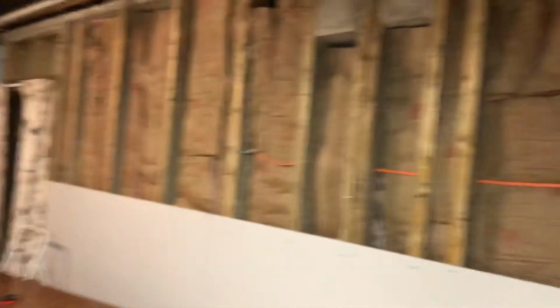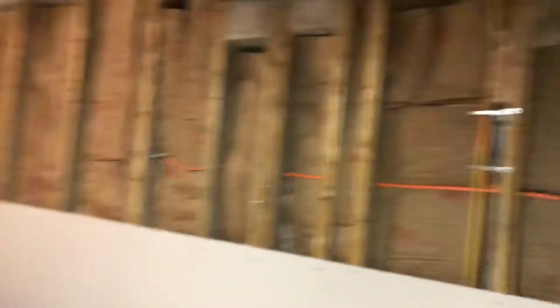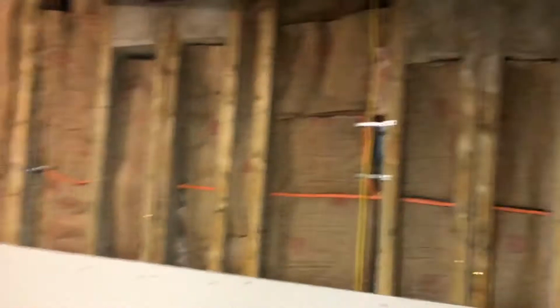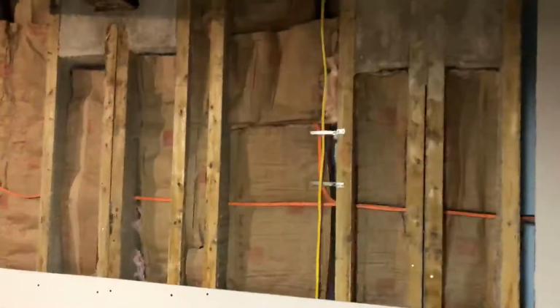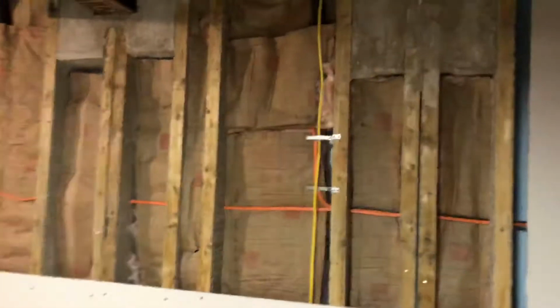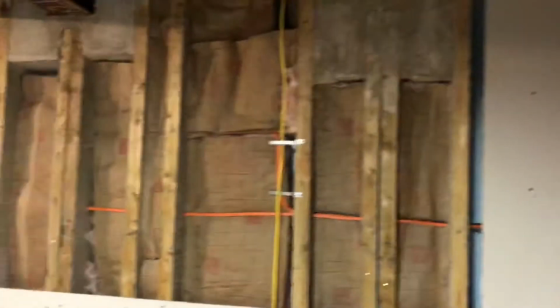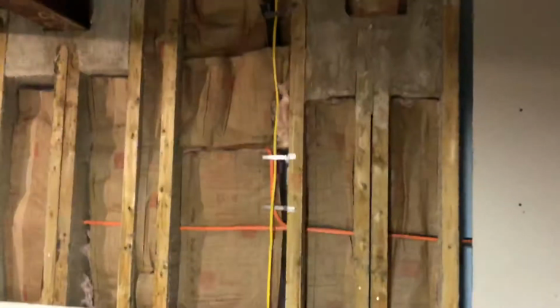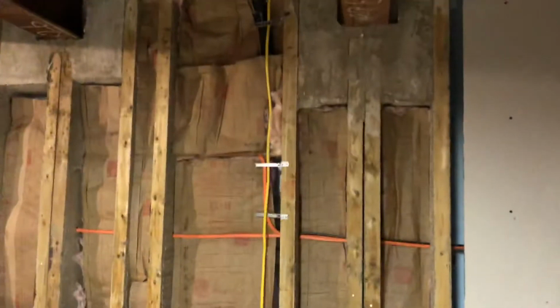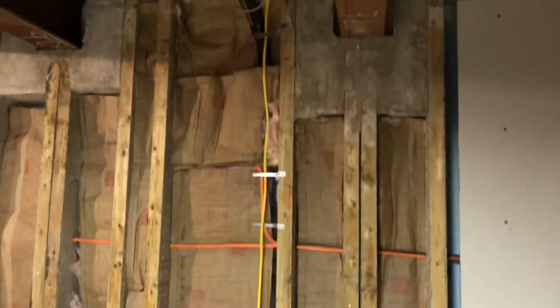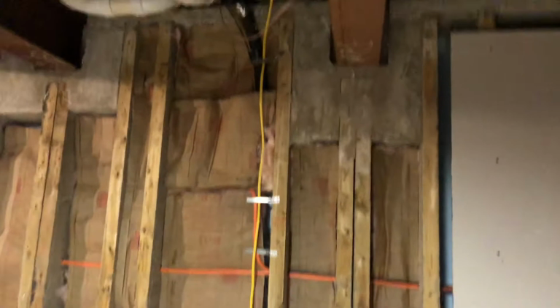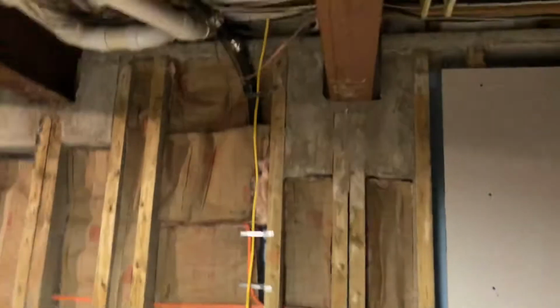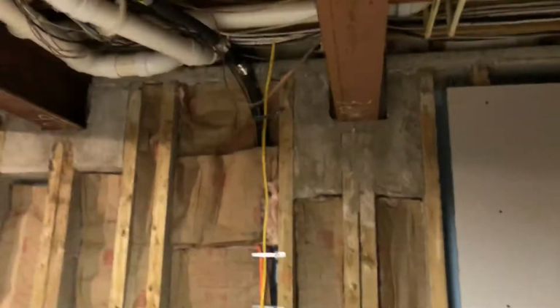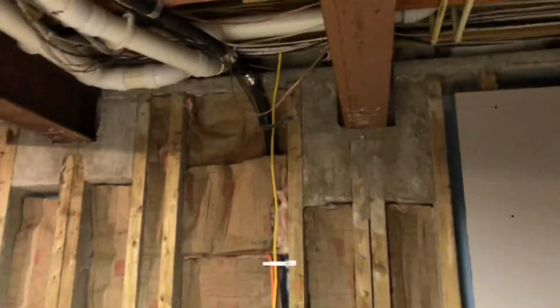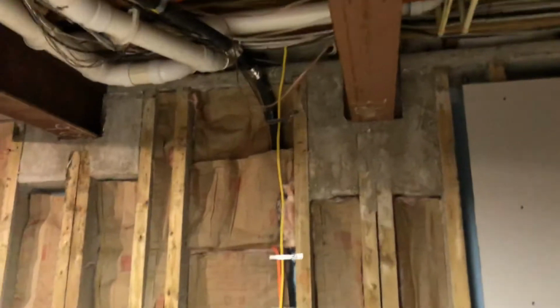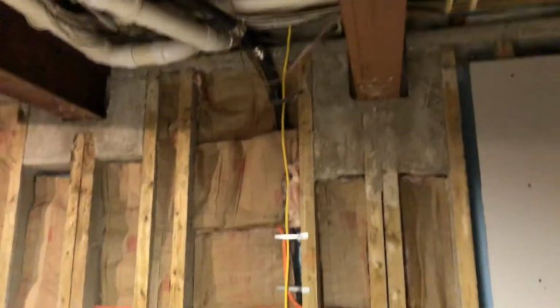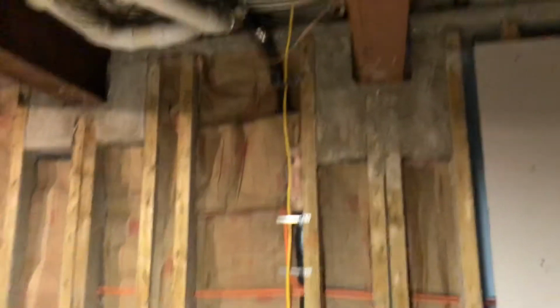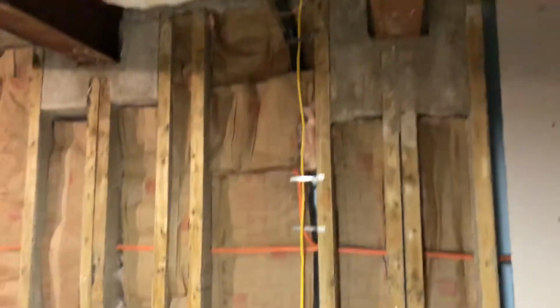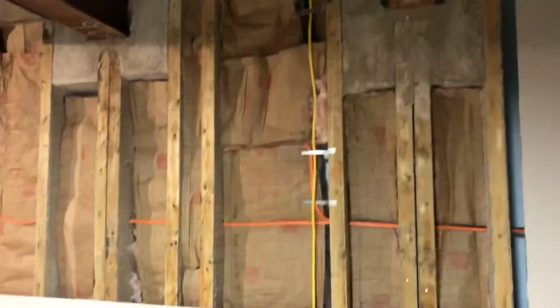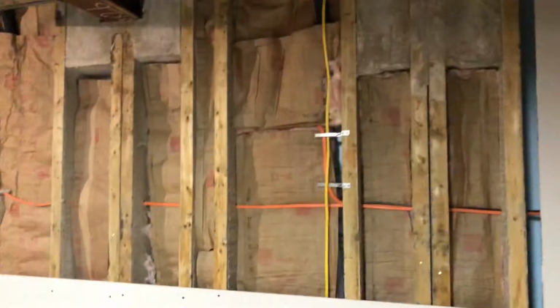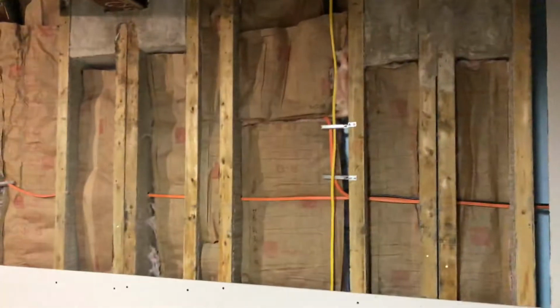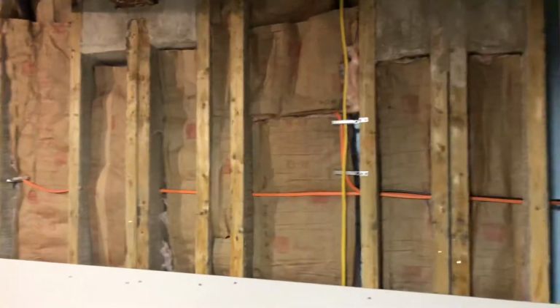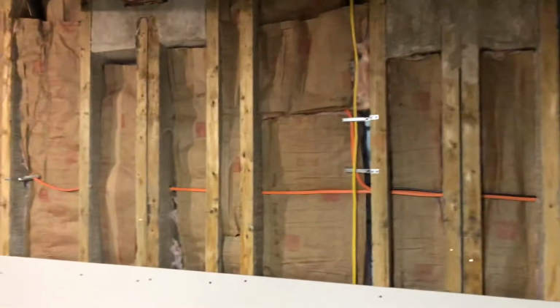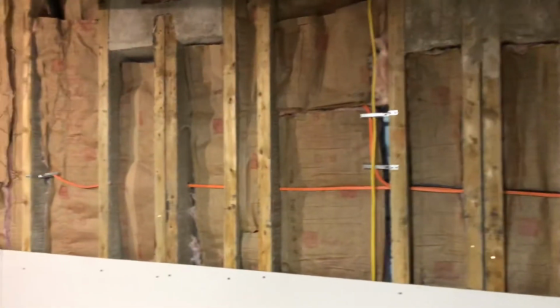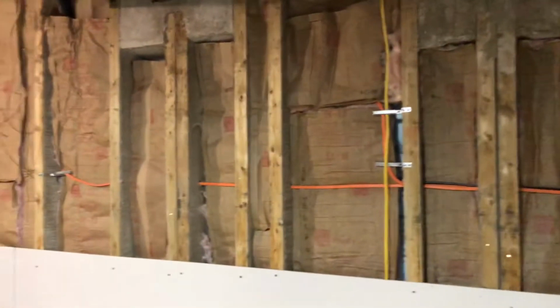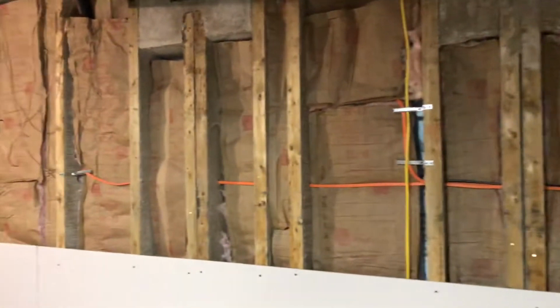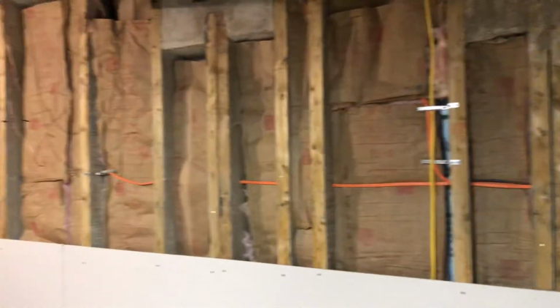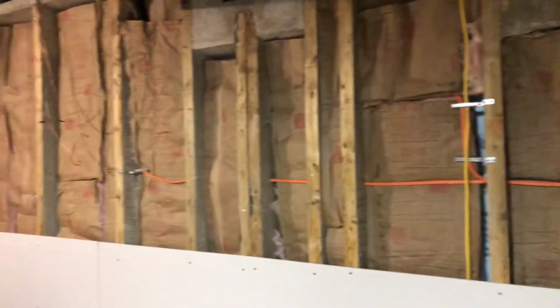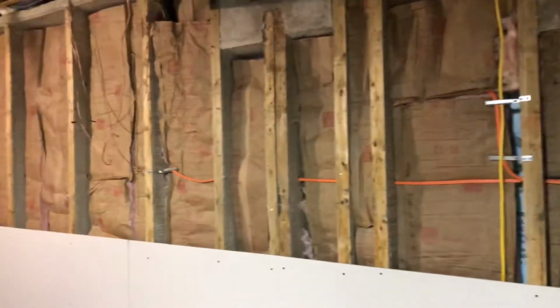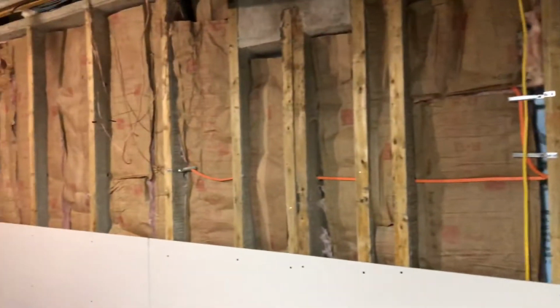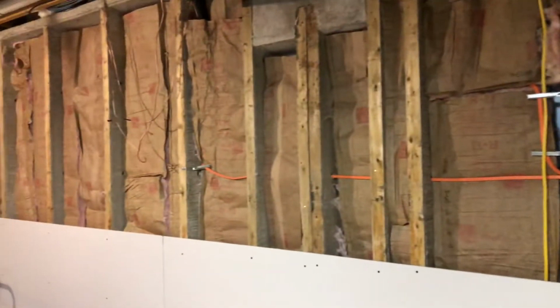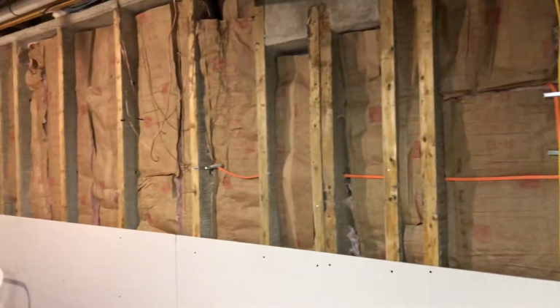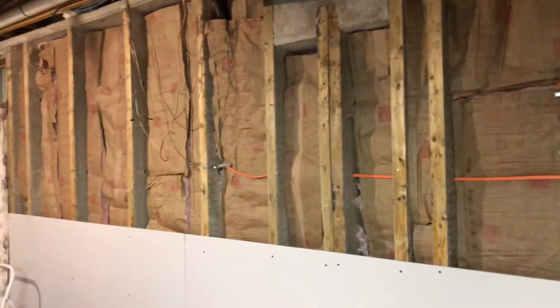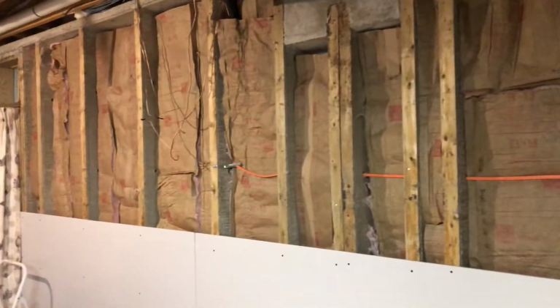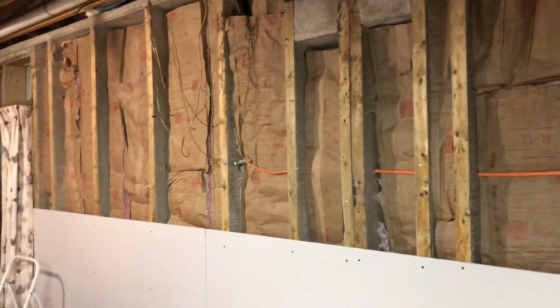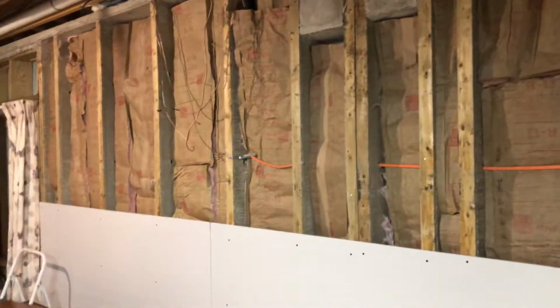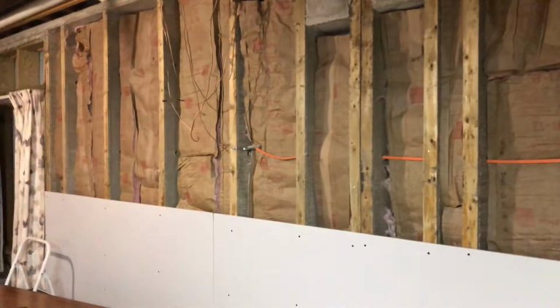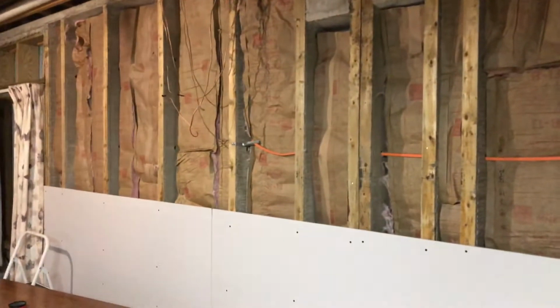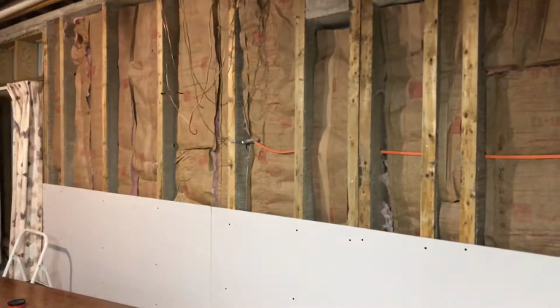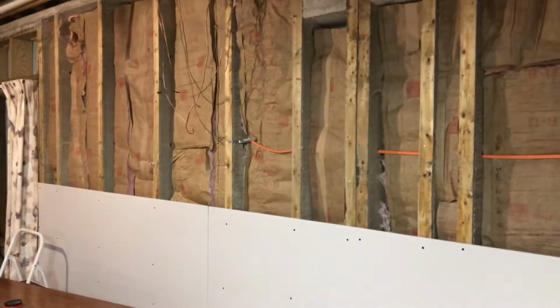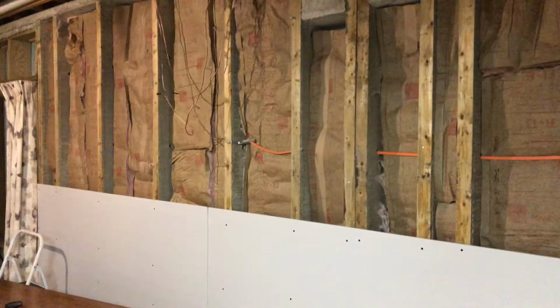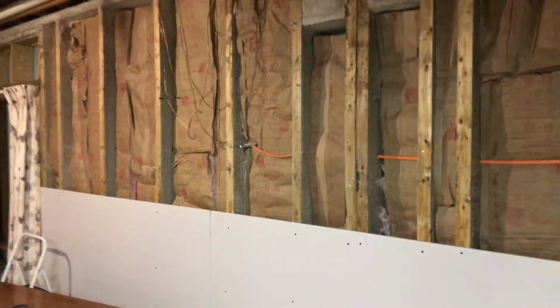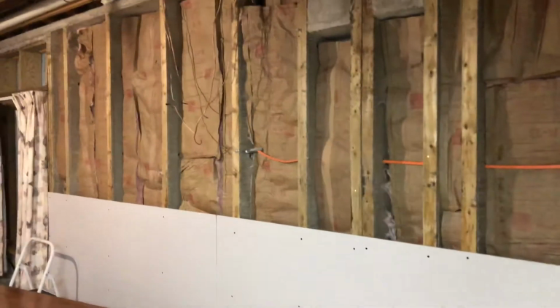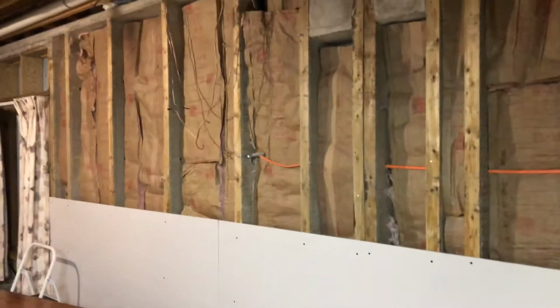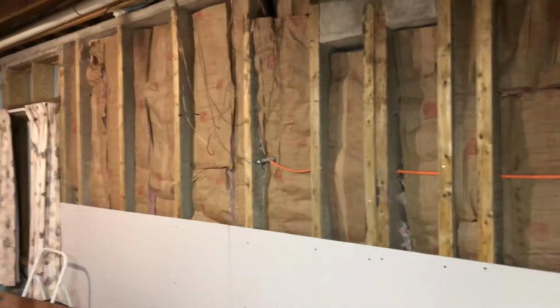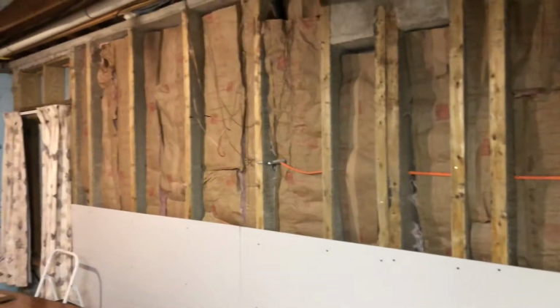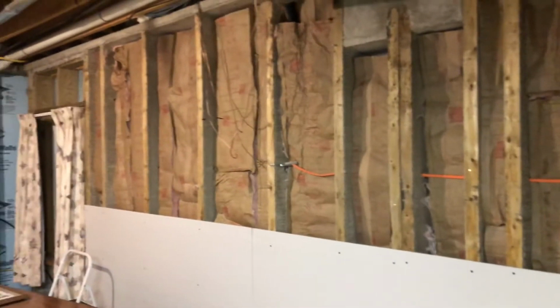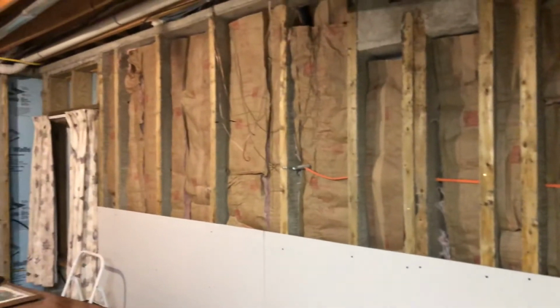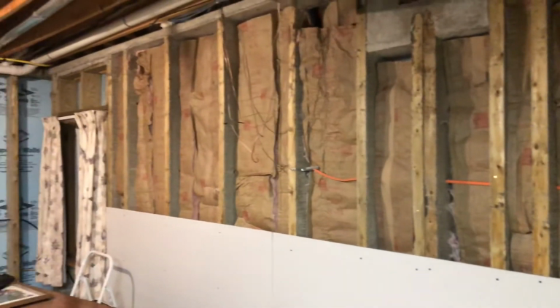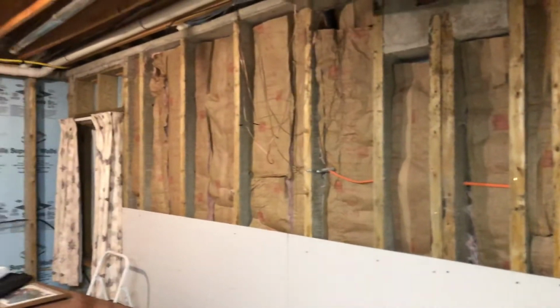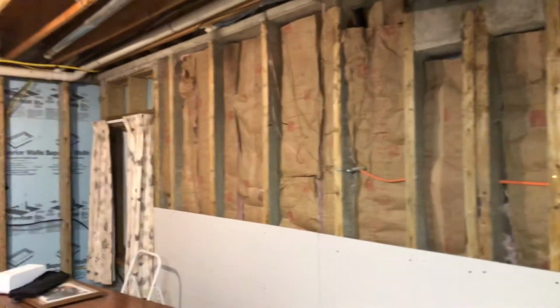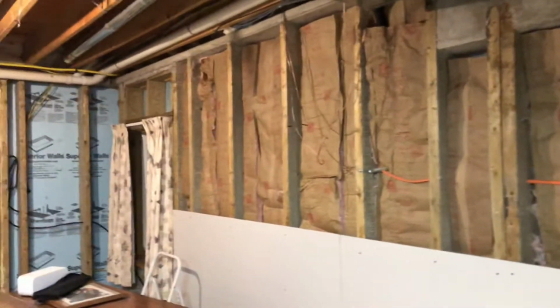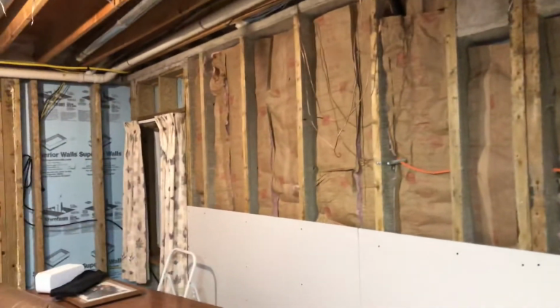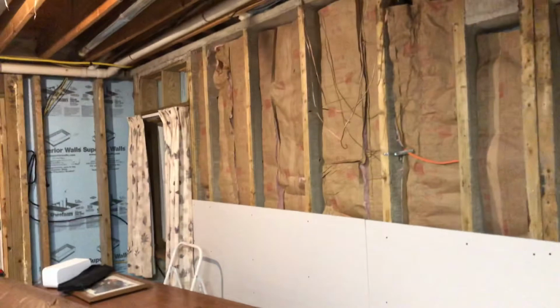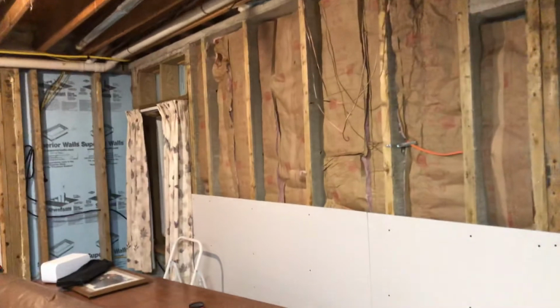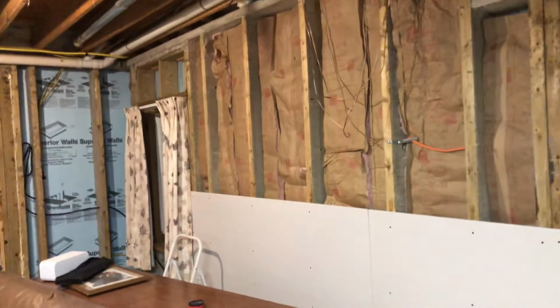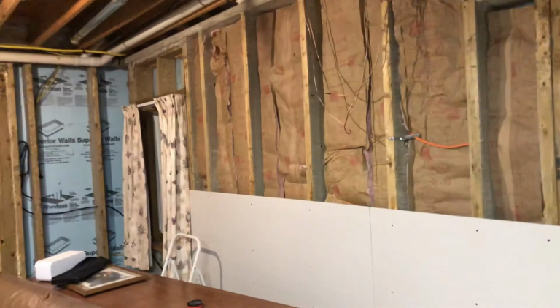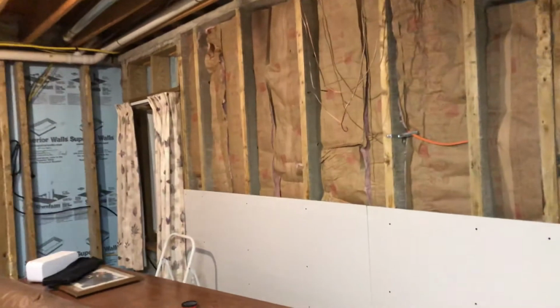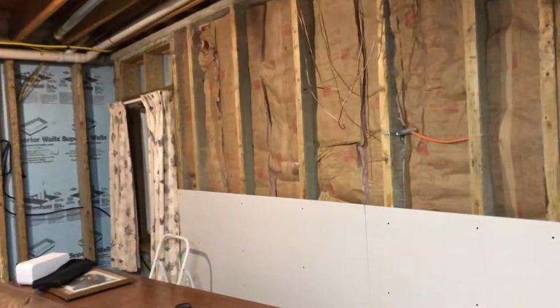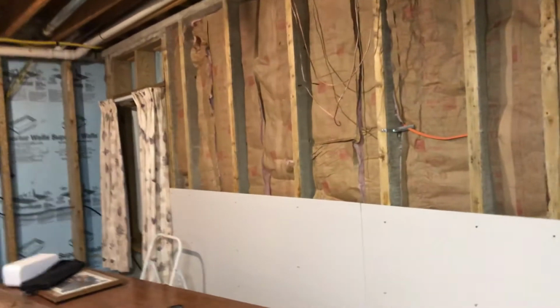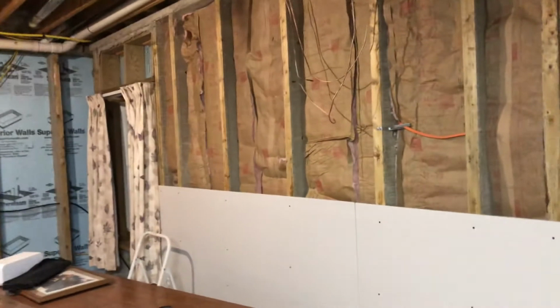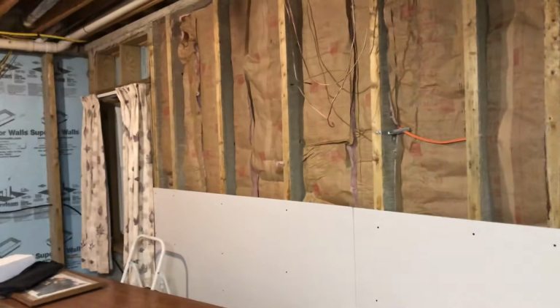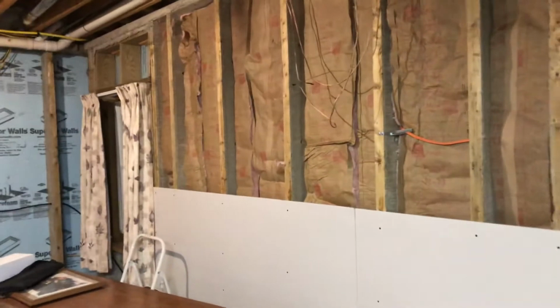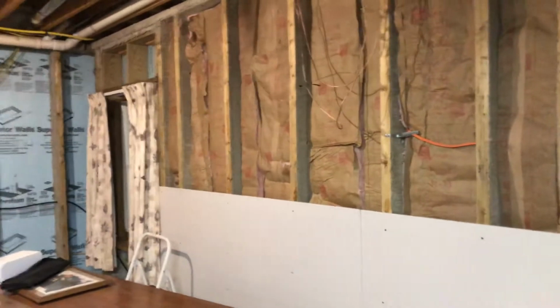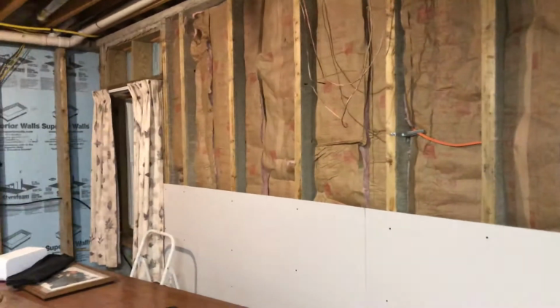You can see the insulation all done, pretty nice. We've got the electrical running through there and making a lot of progress.